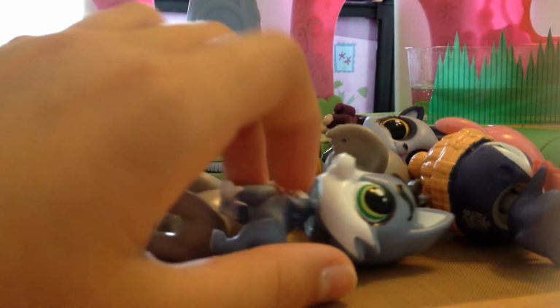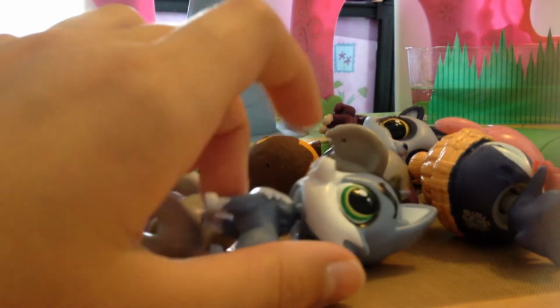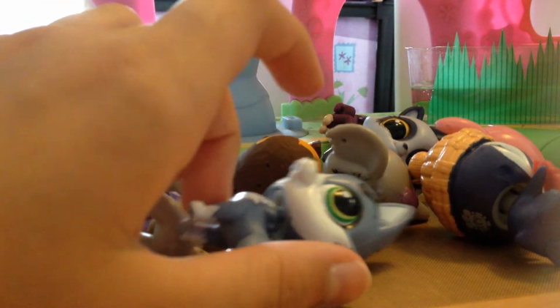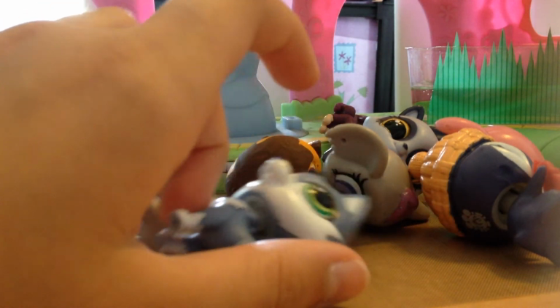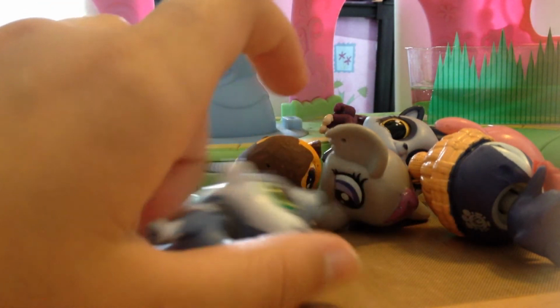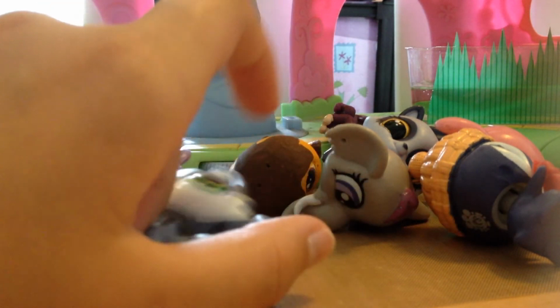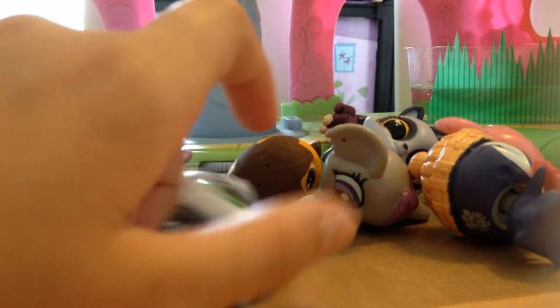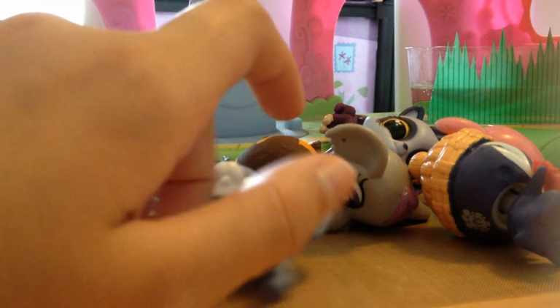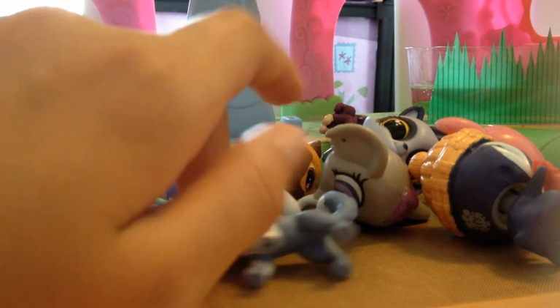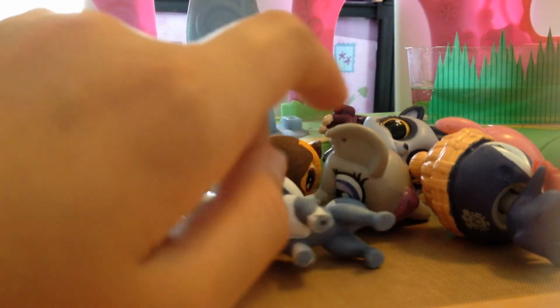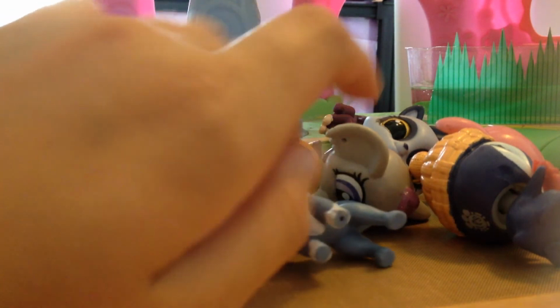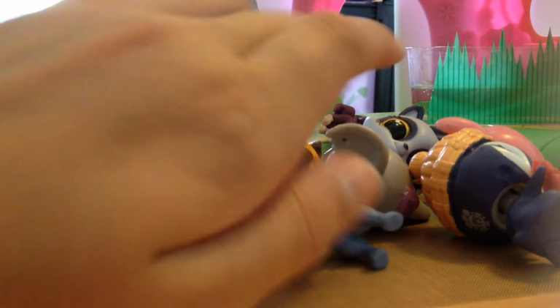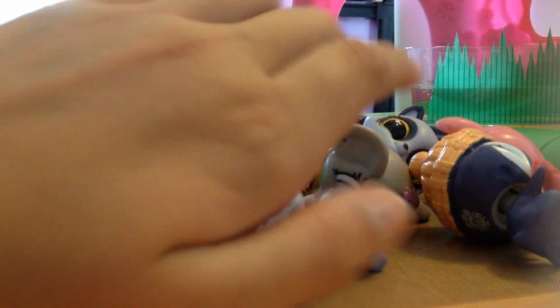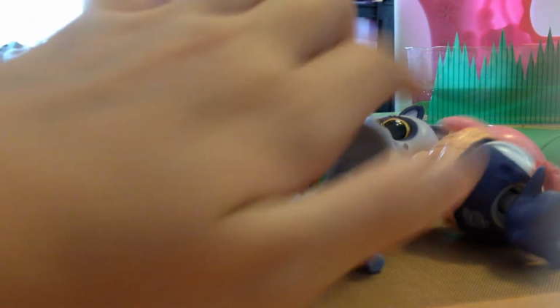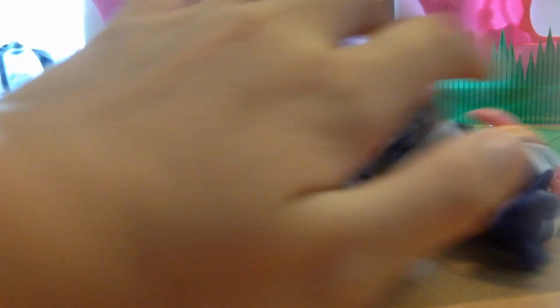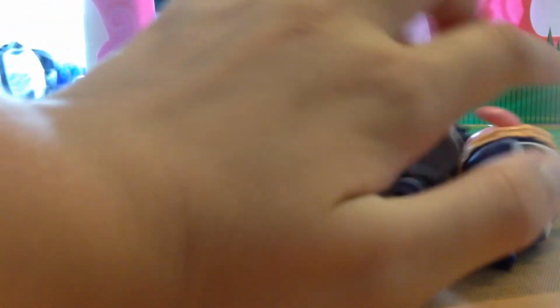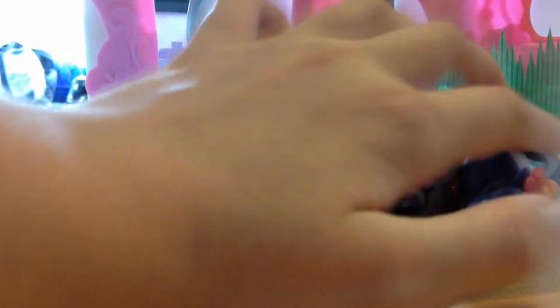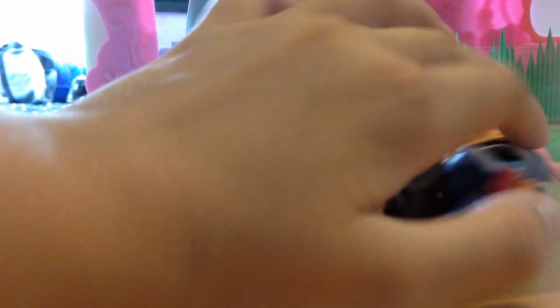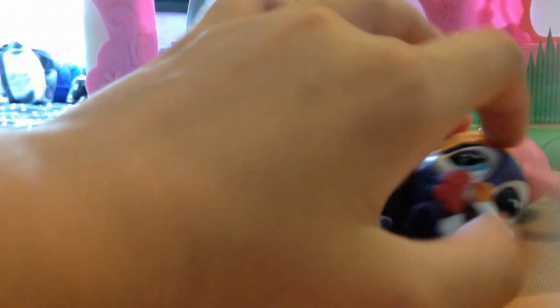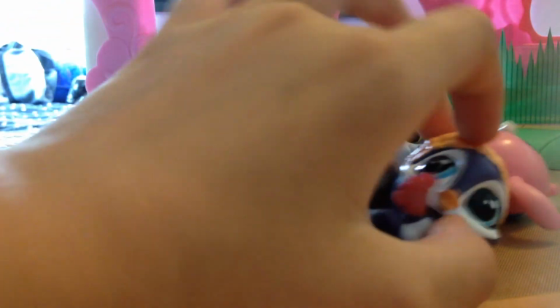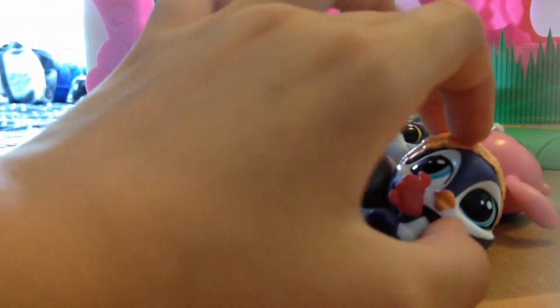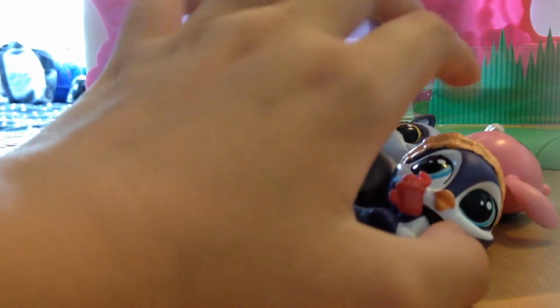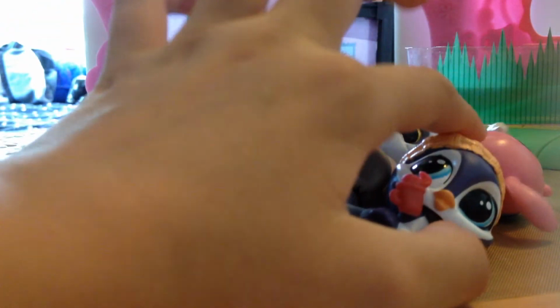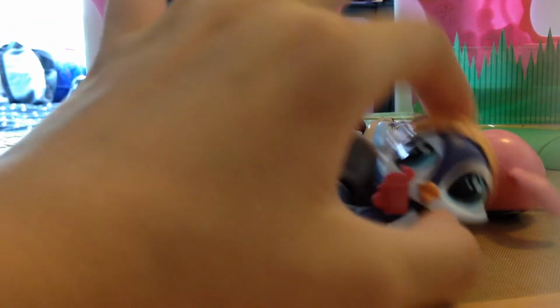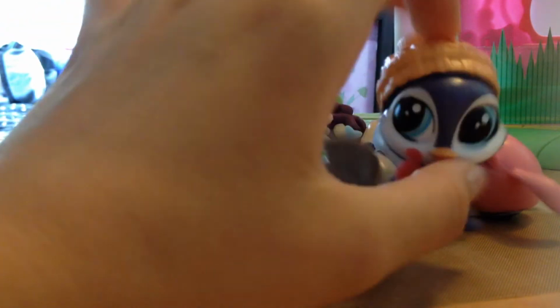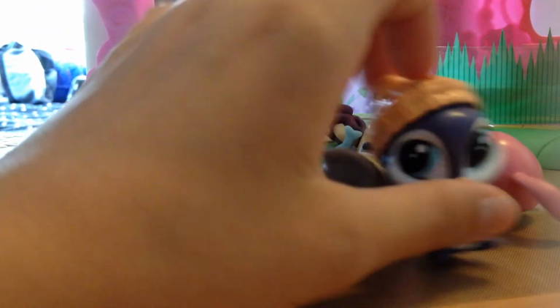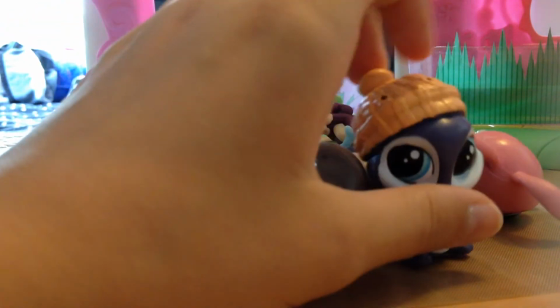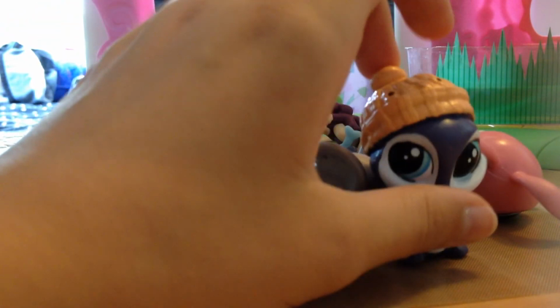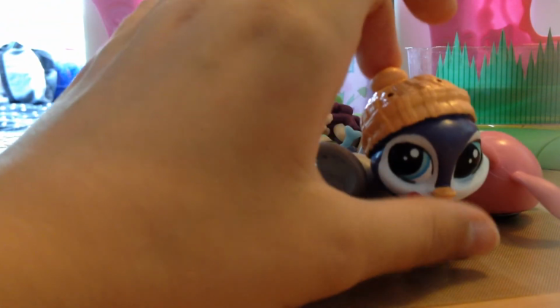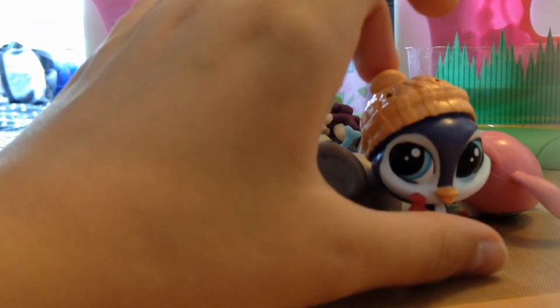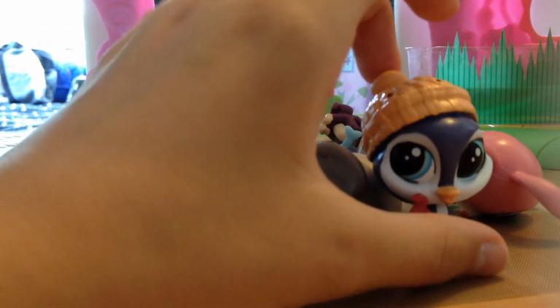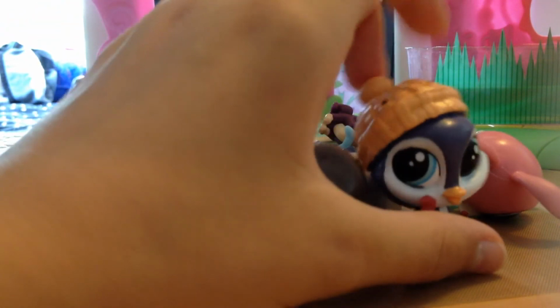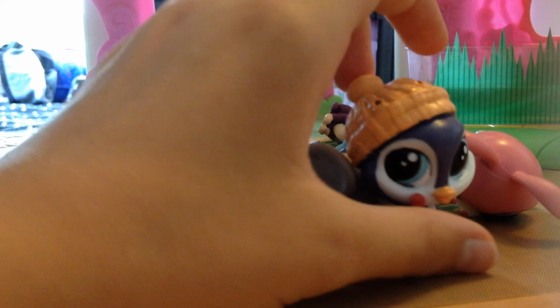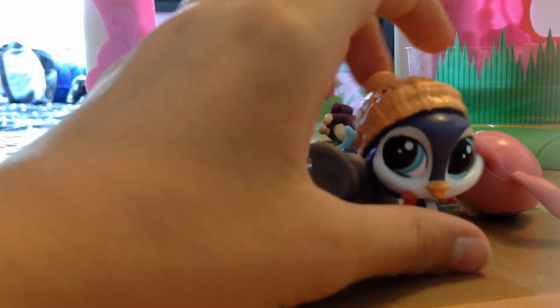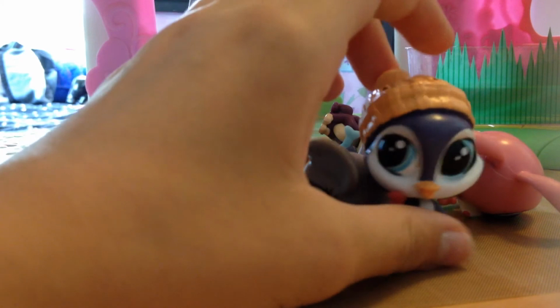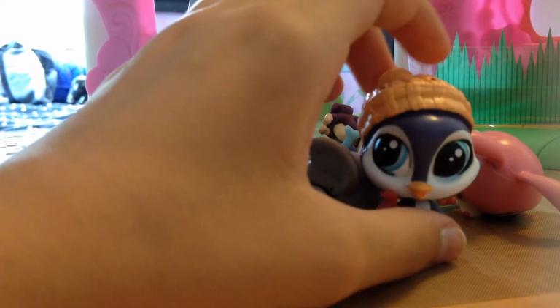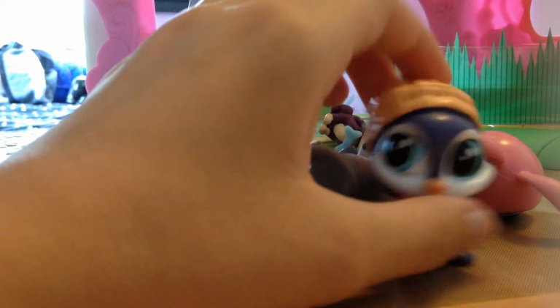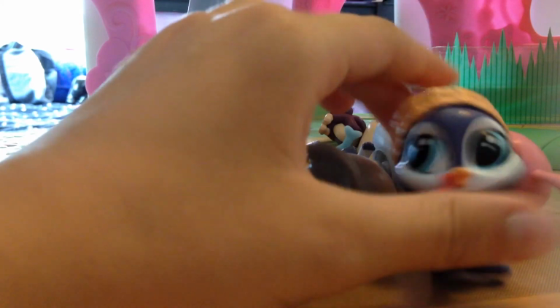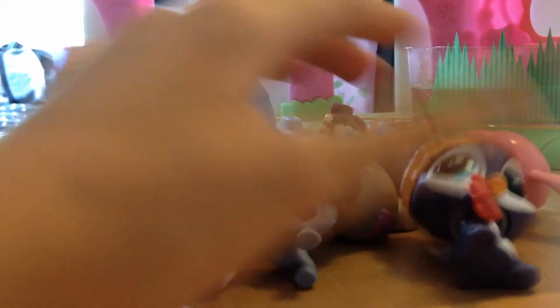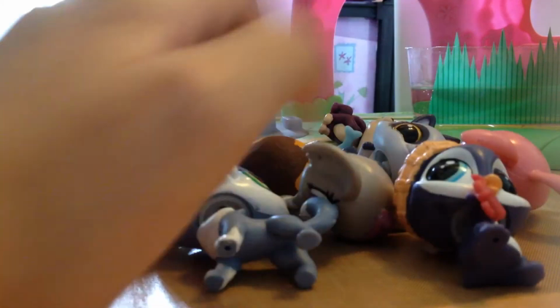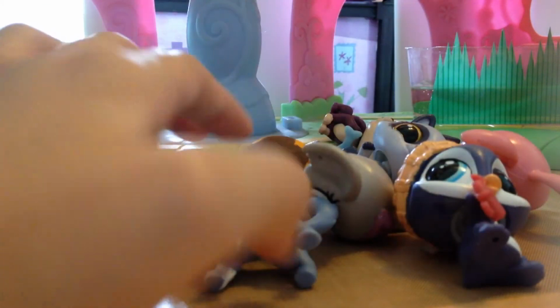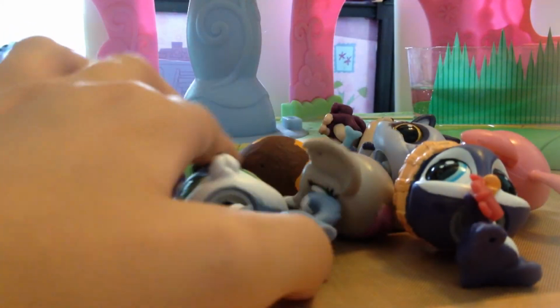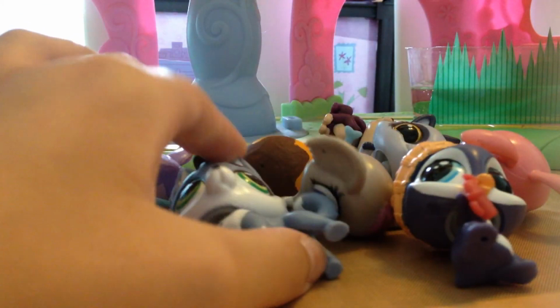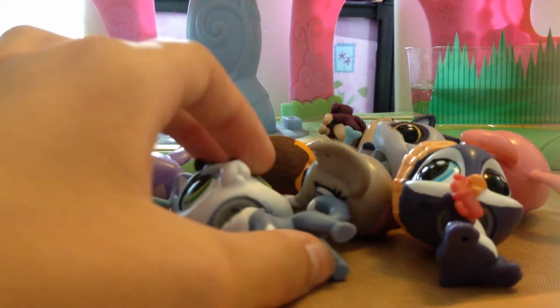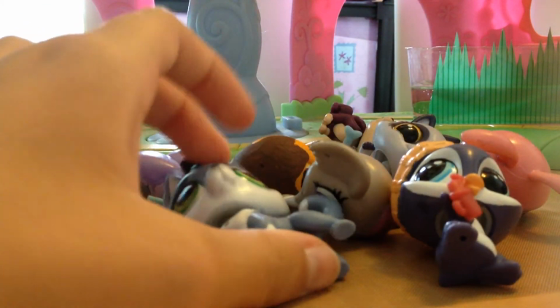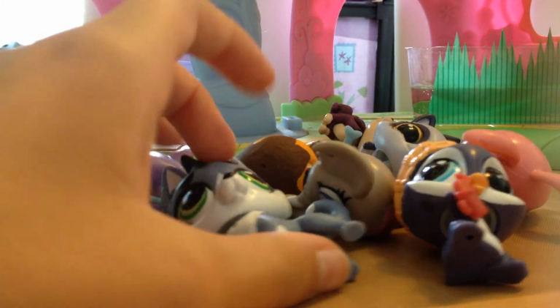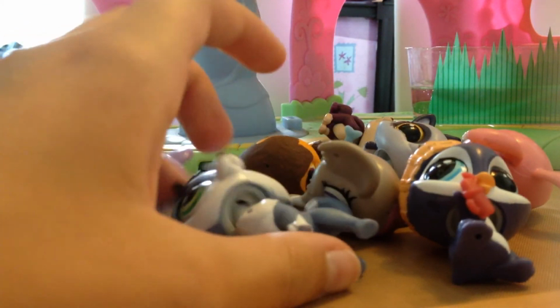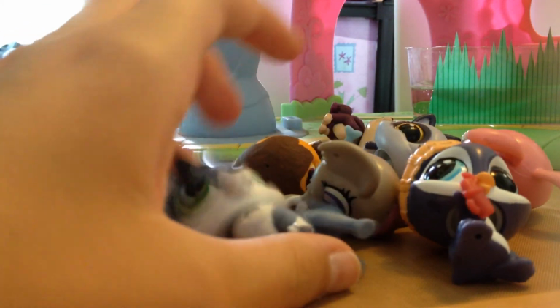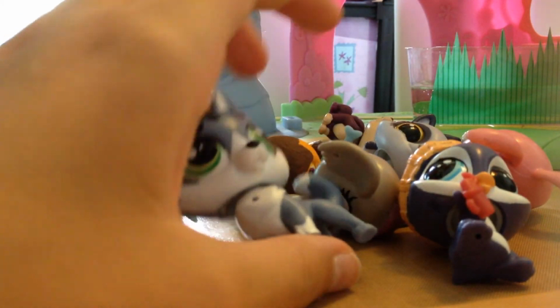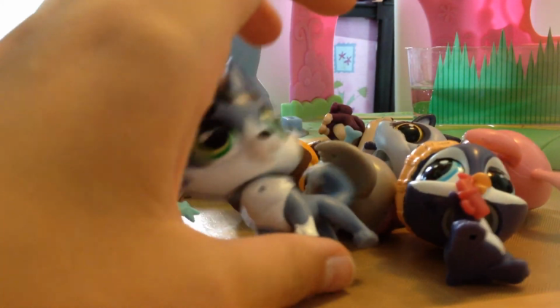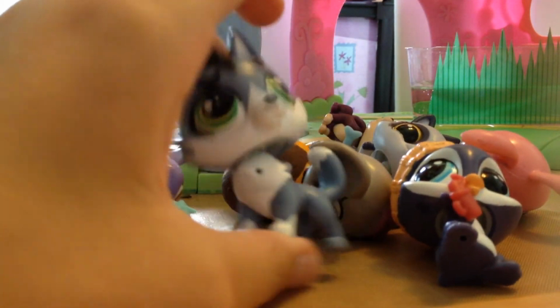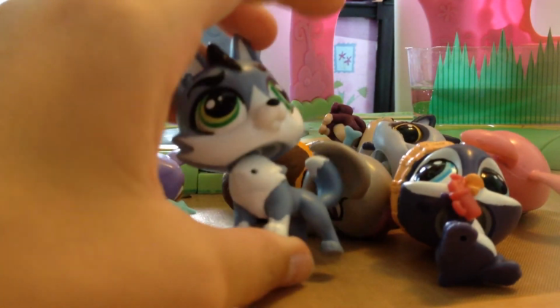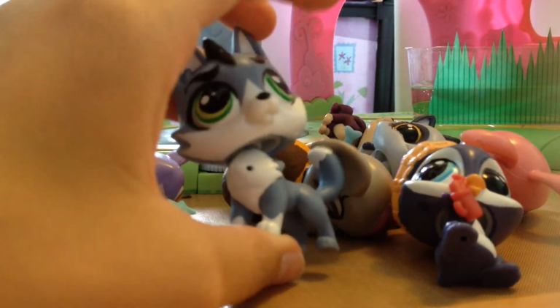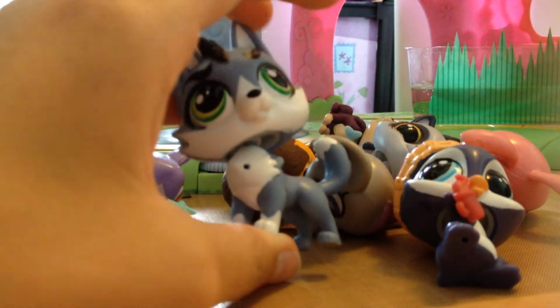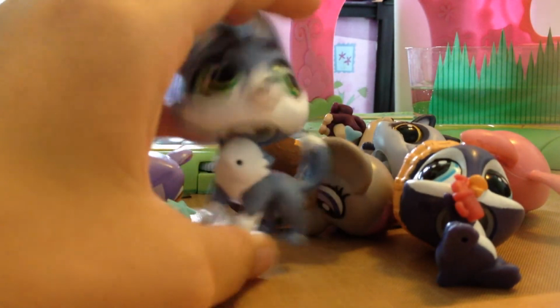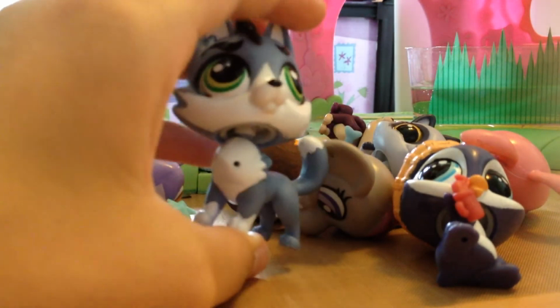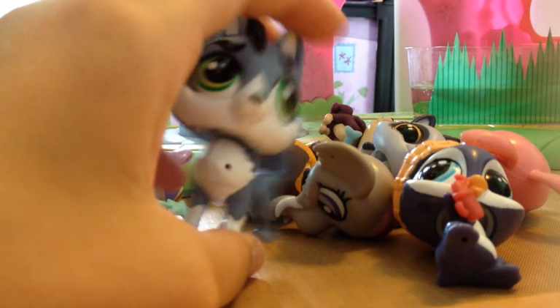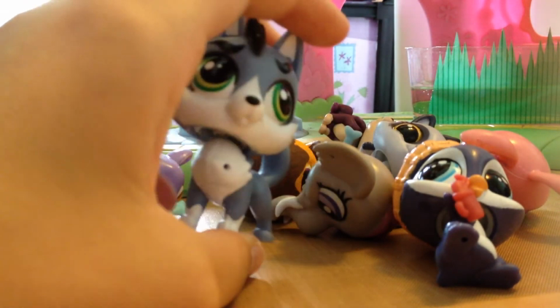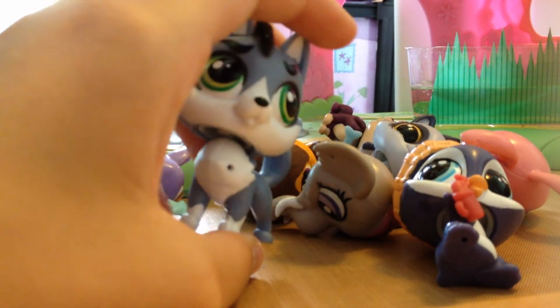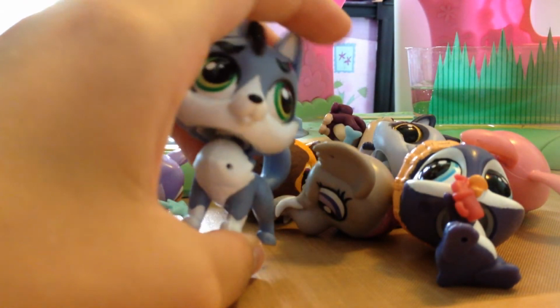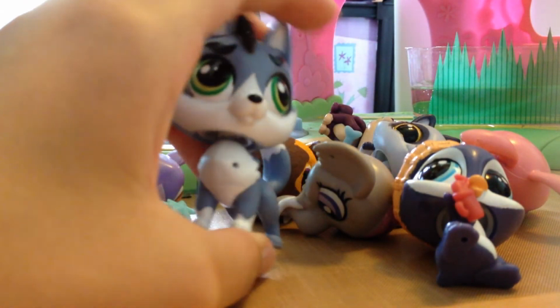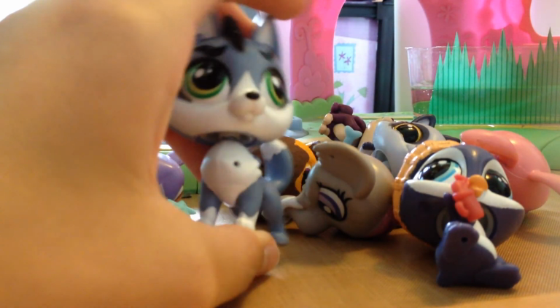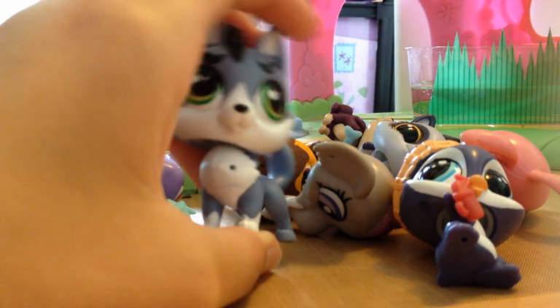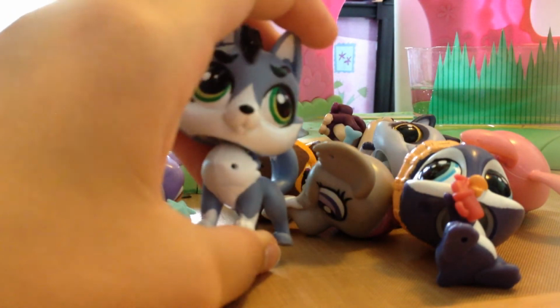I honestly could care less about their names — I just care if they're cute or not, or if they're cool looking or something like that. Like this guy, he's cool looking.